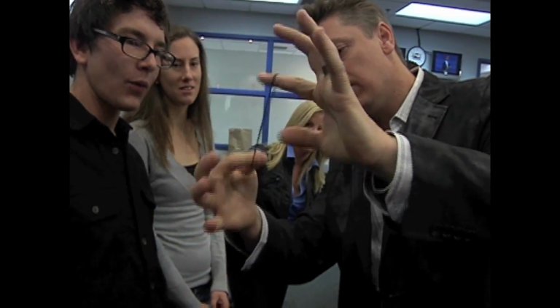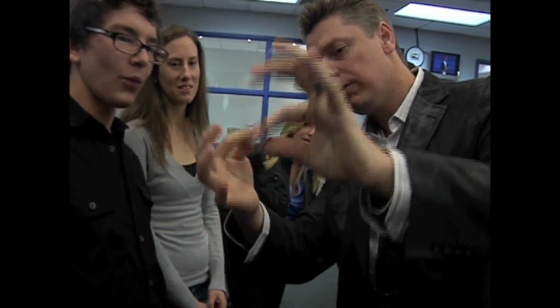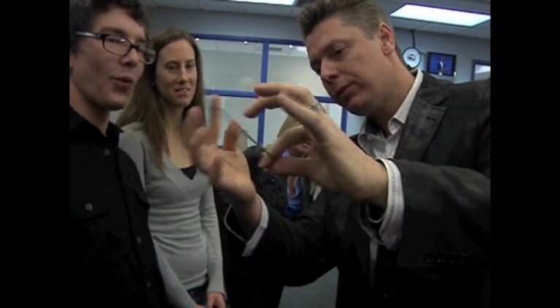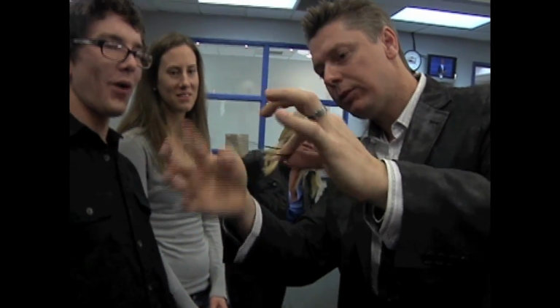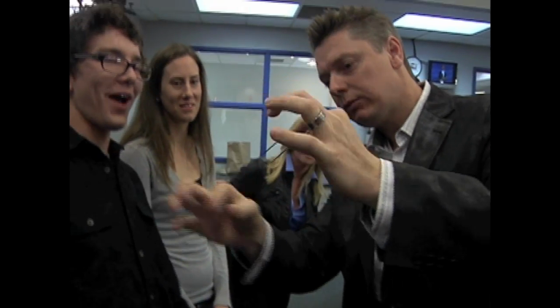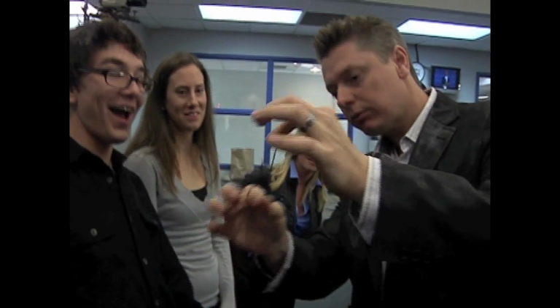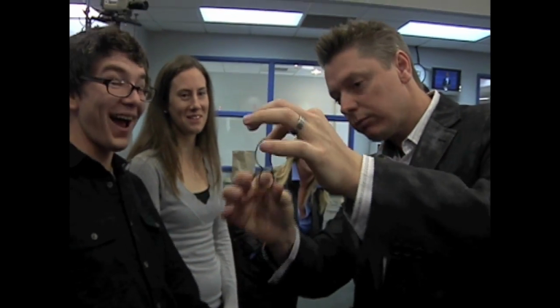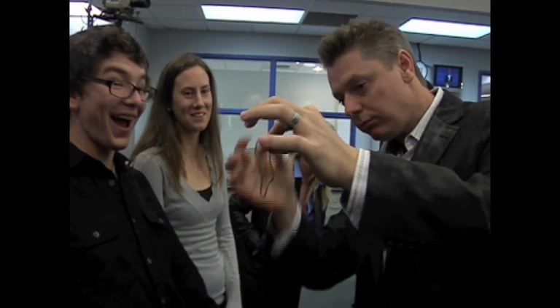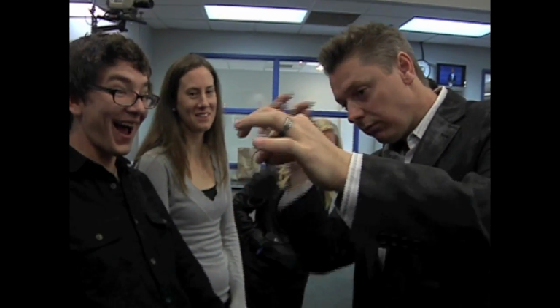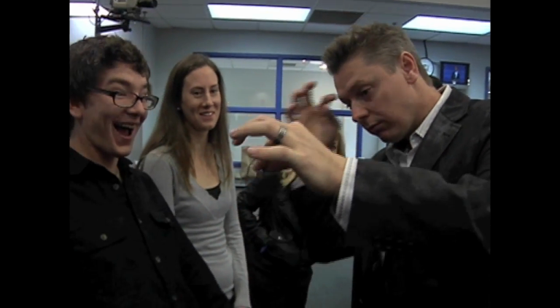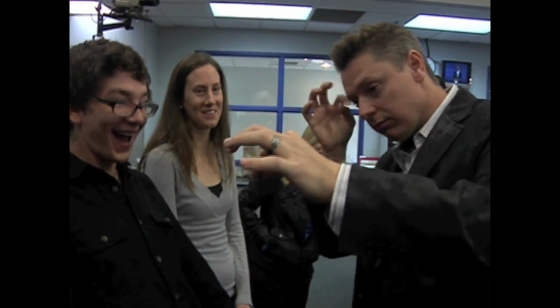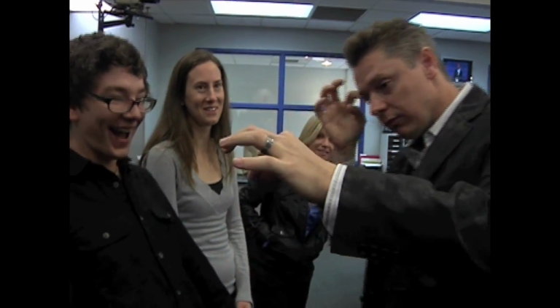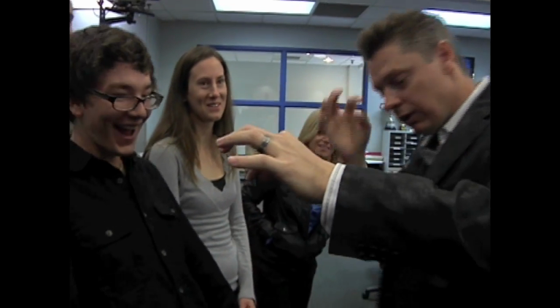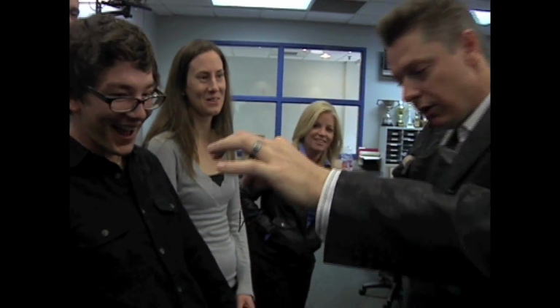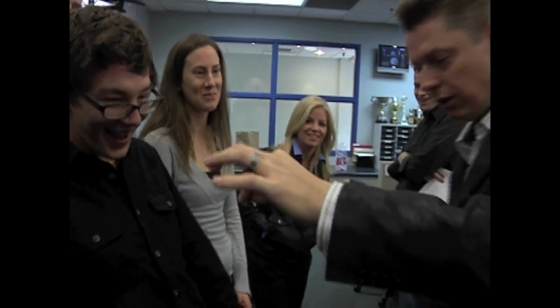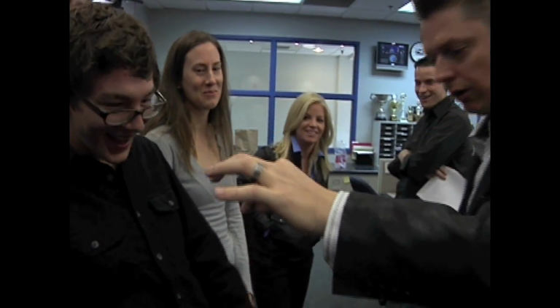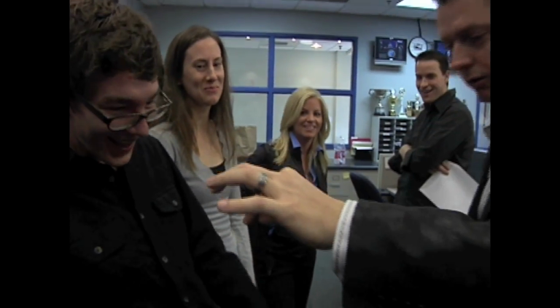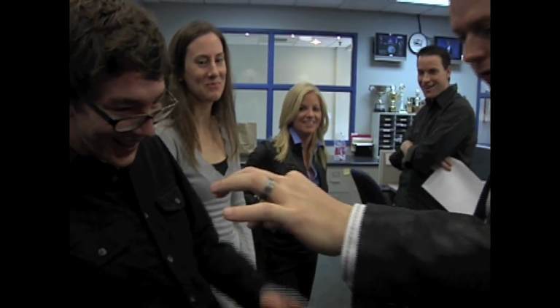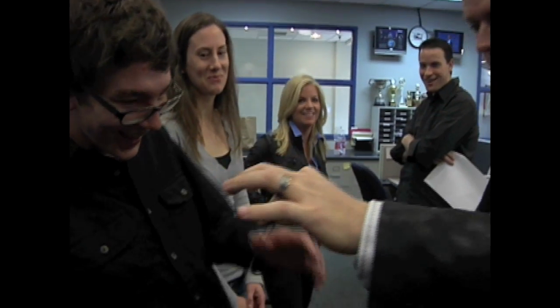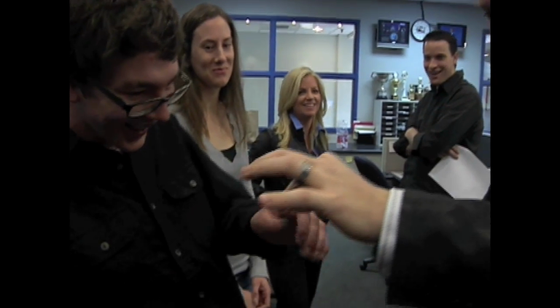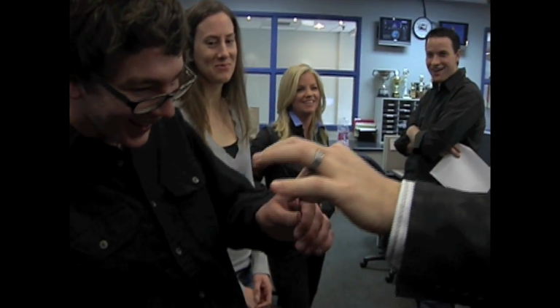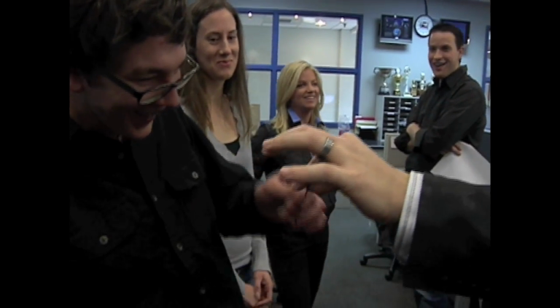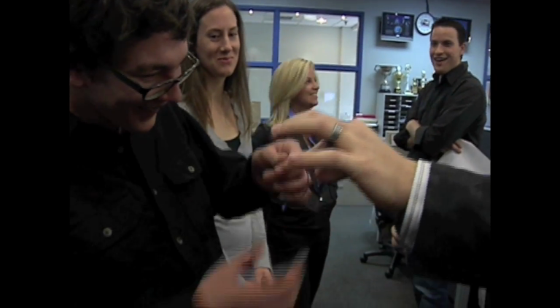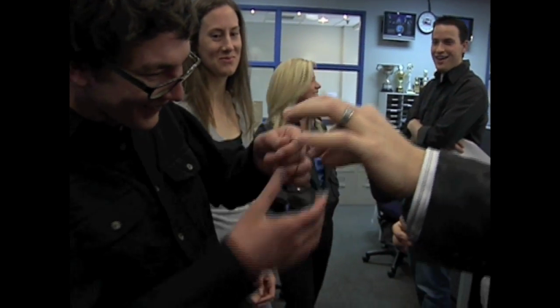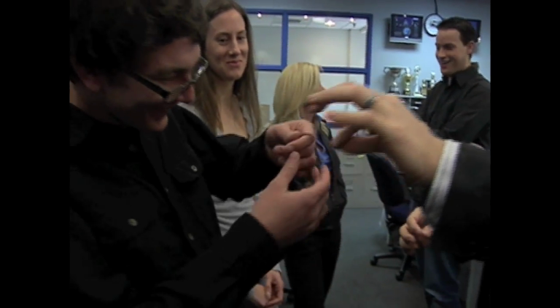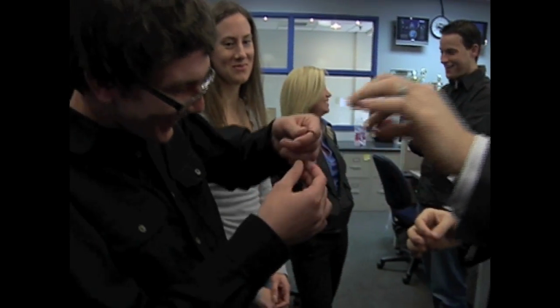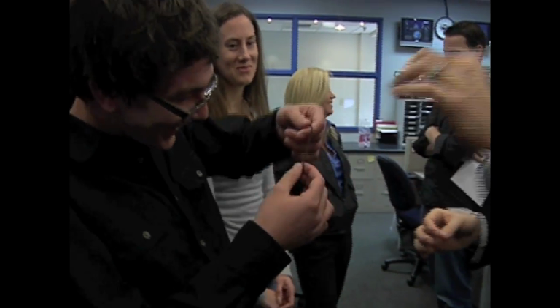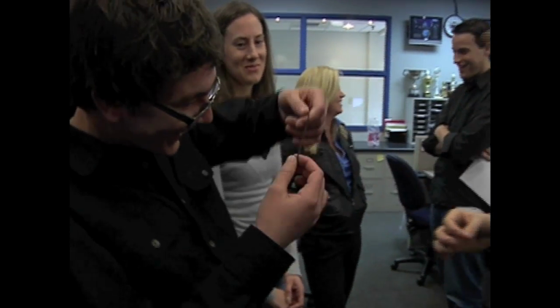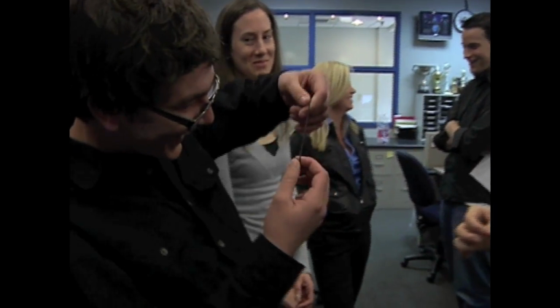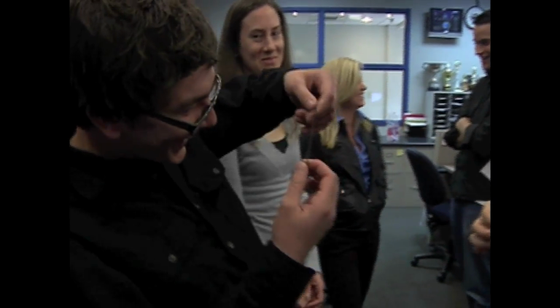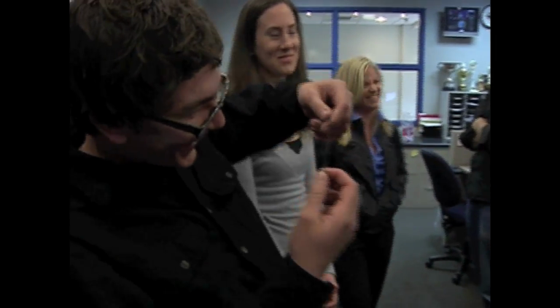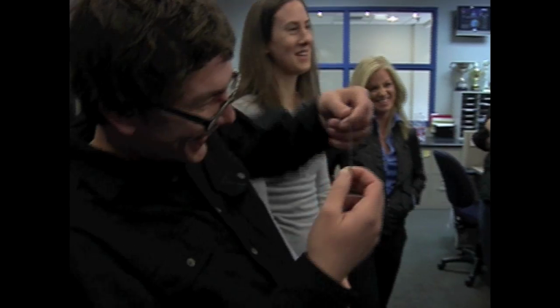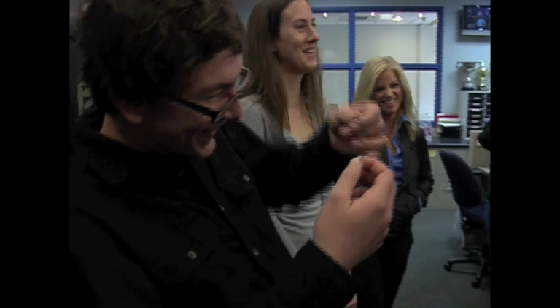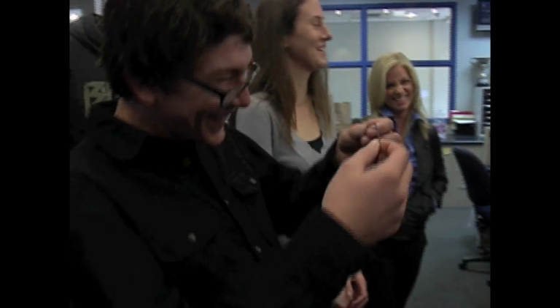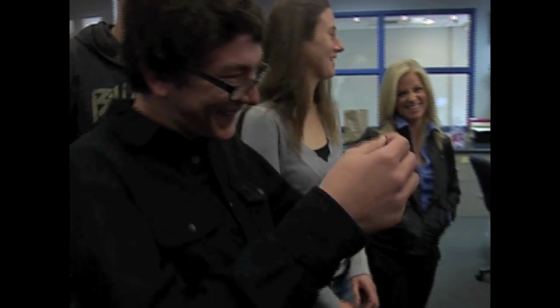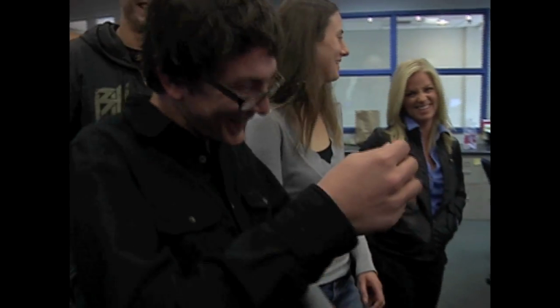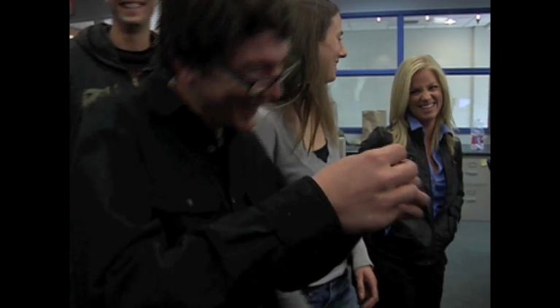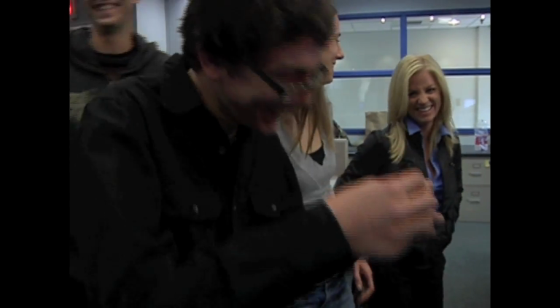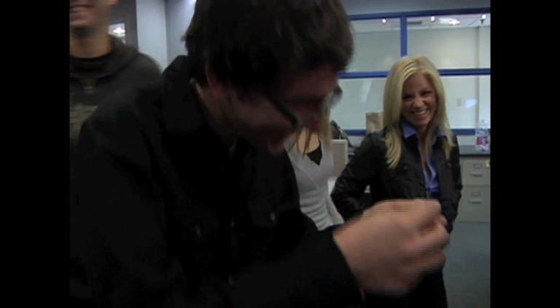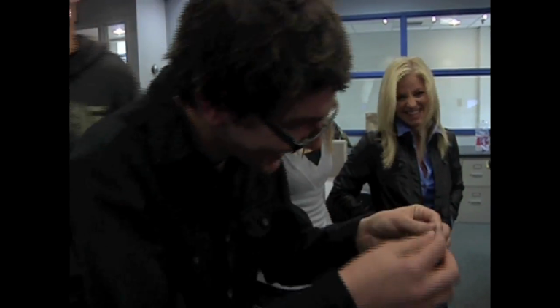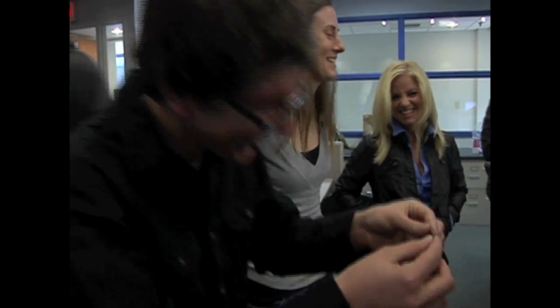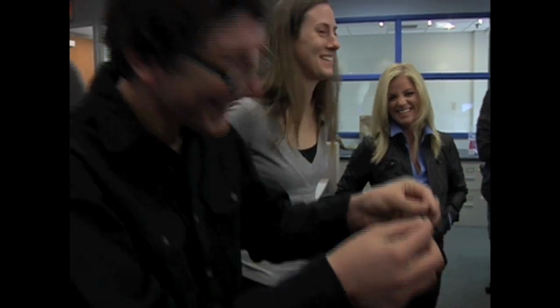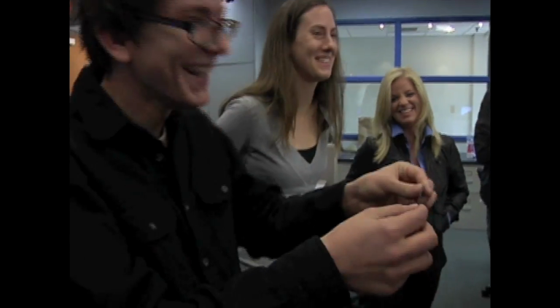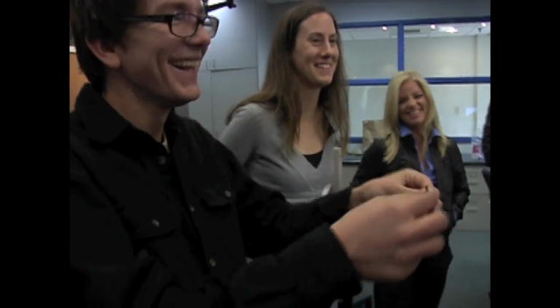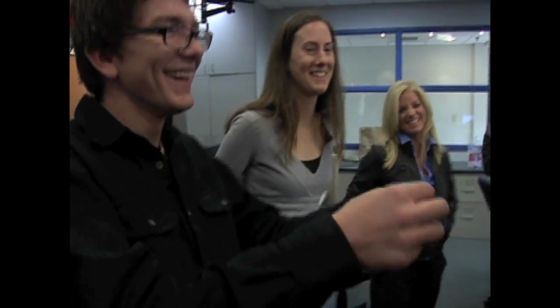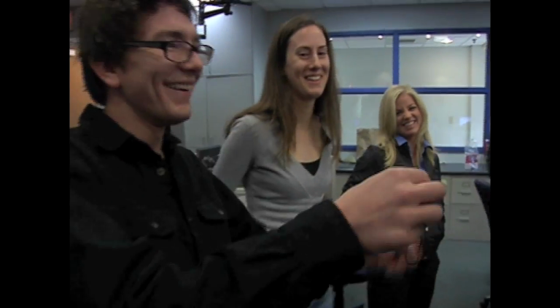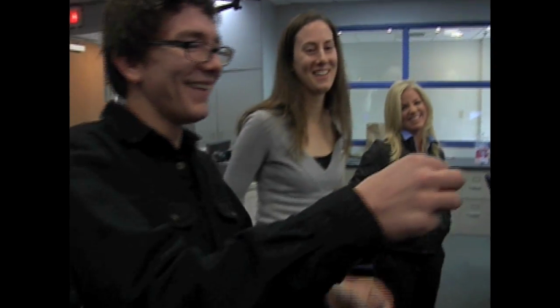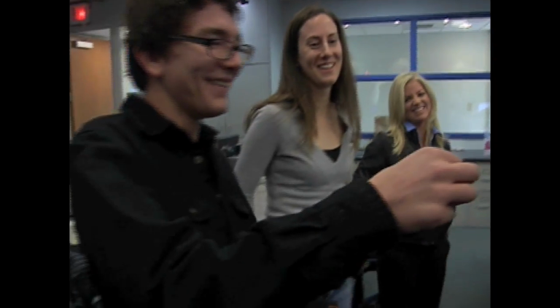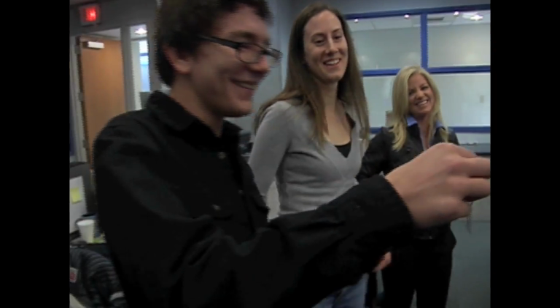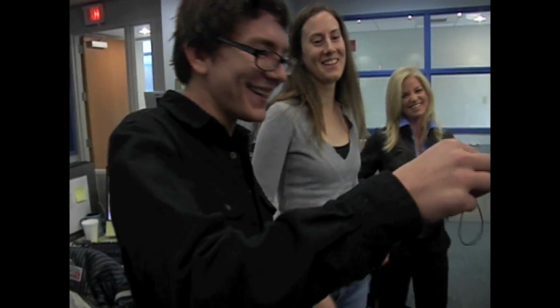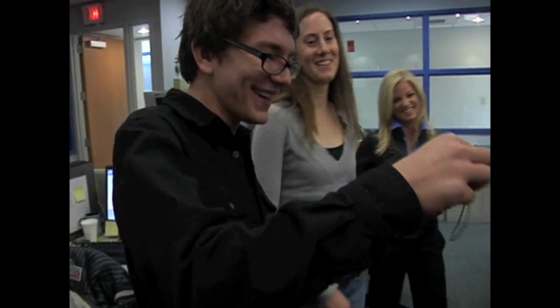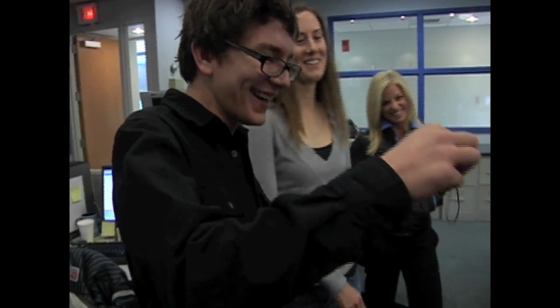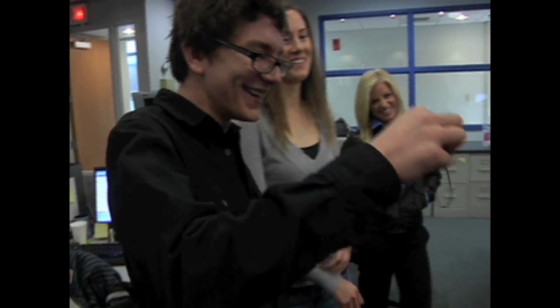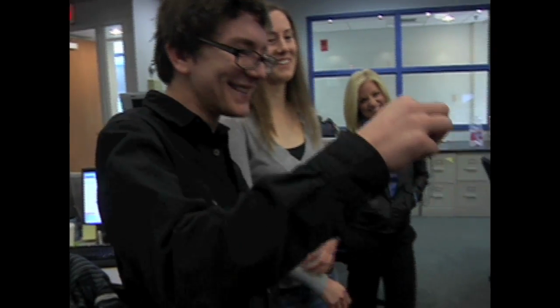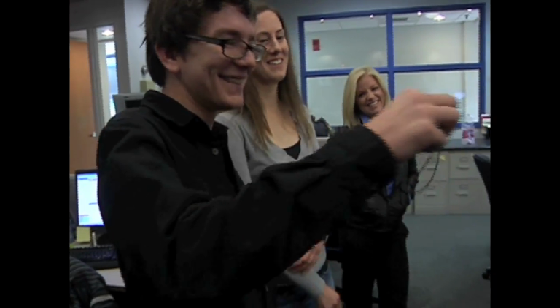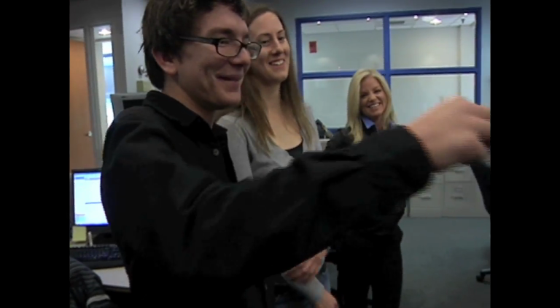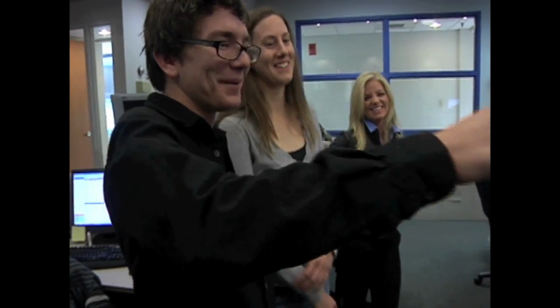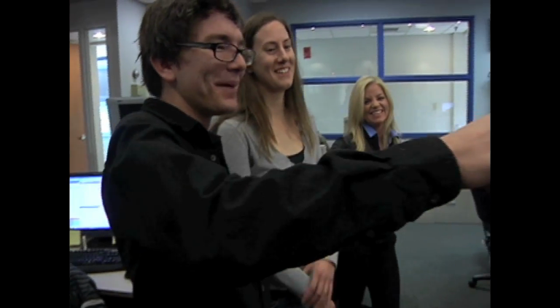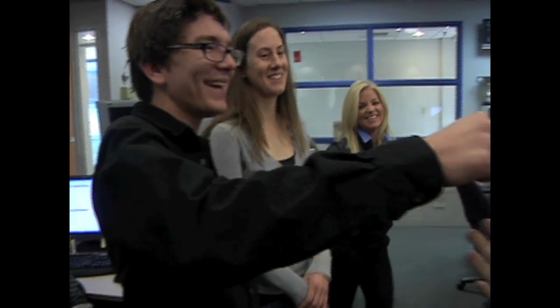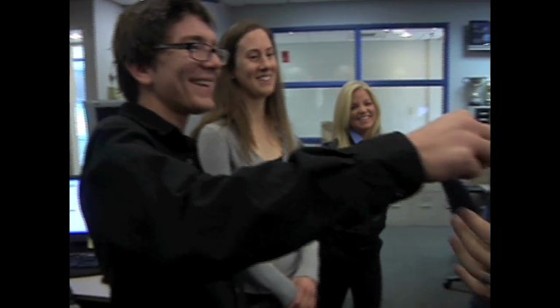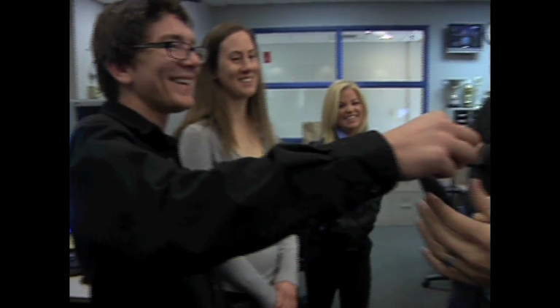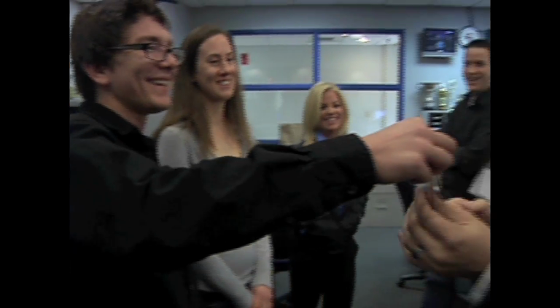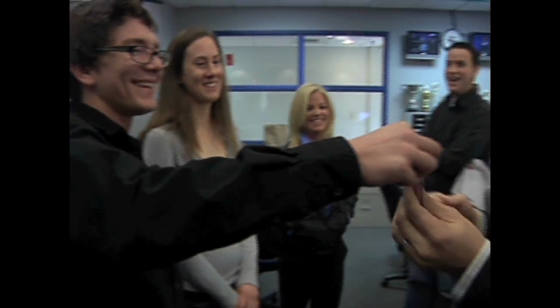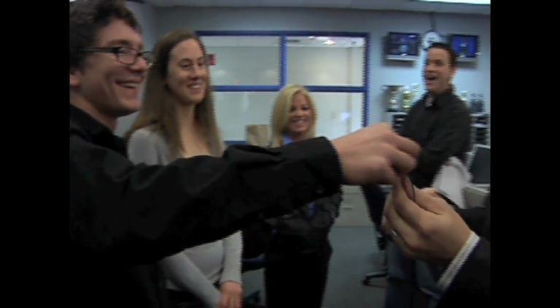Oh, my God. What? There you go. Oh, my gosh. You want it back? Sure.